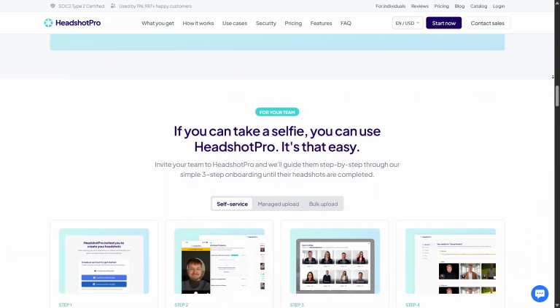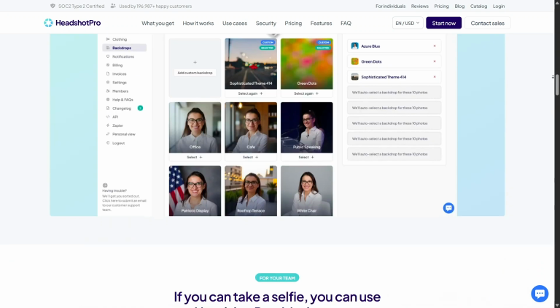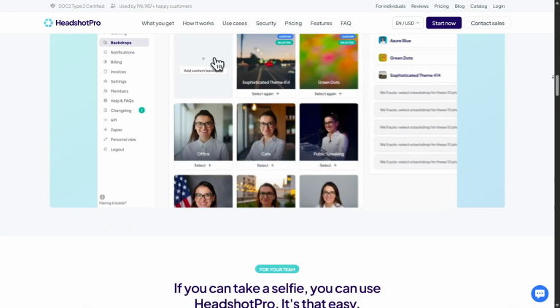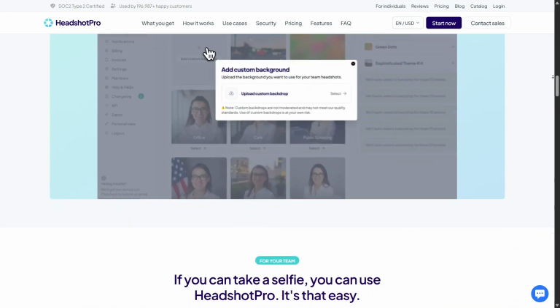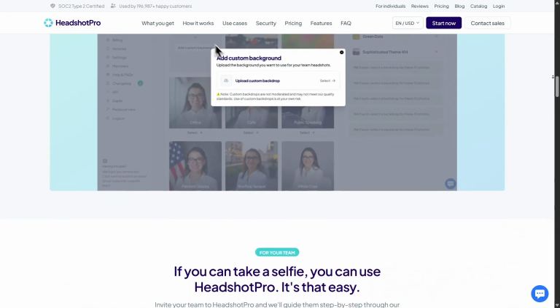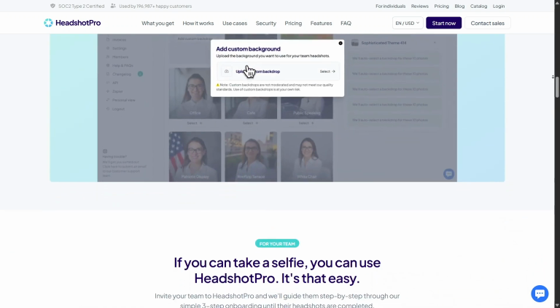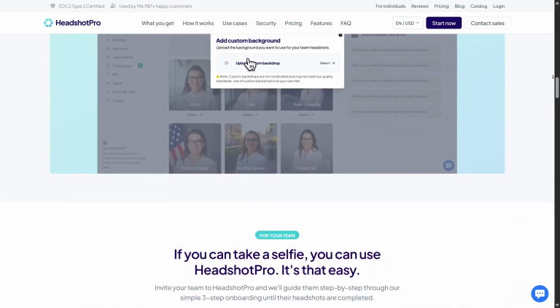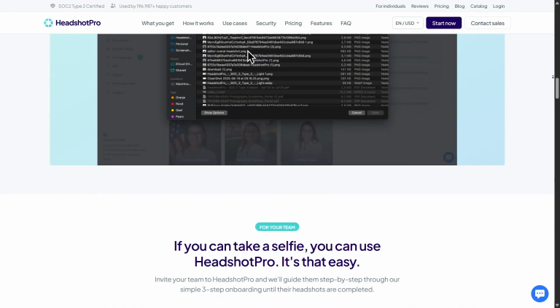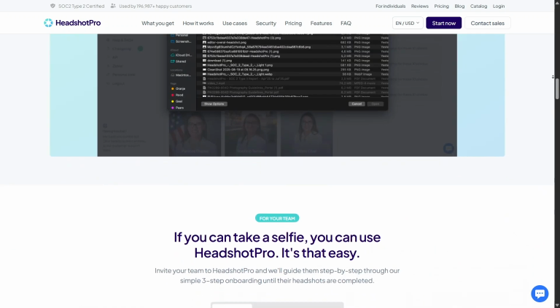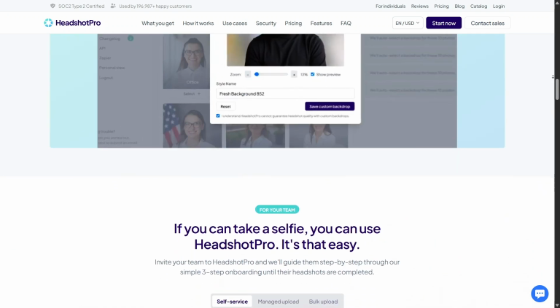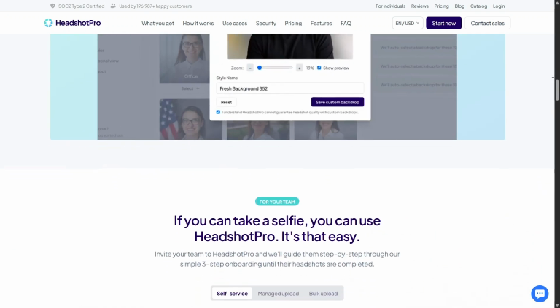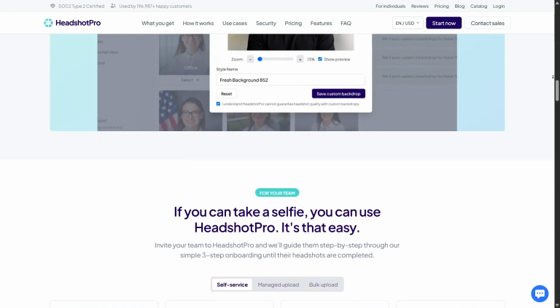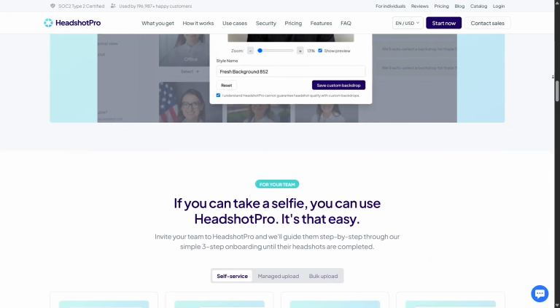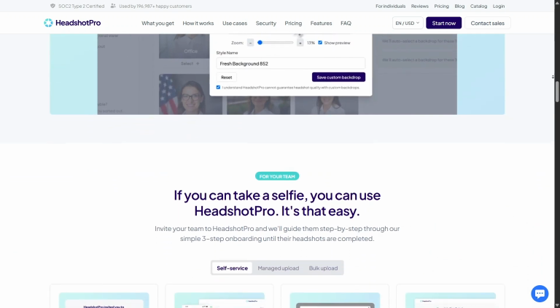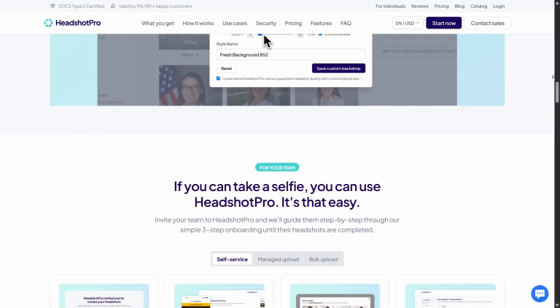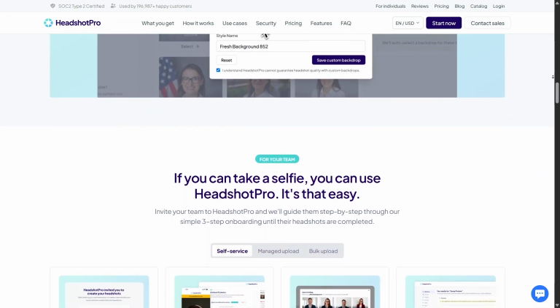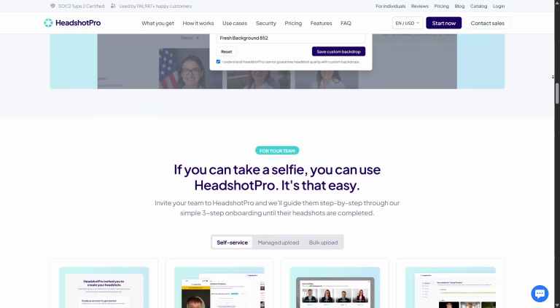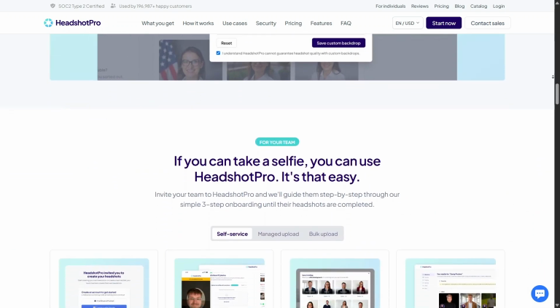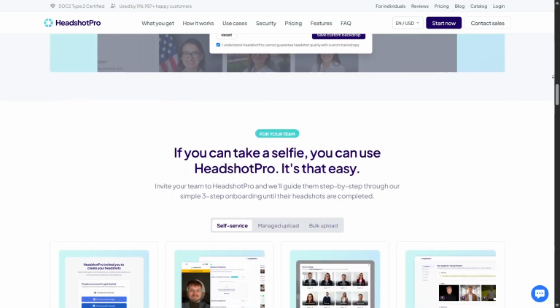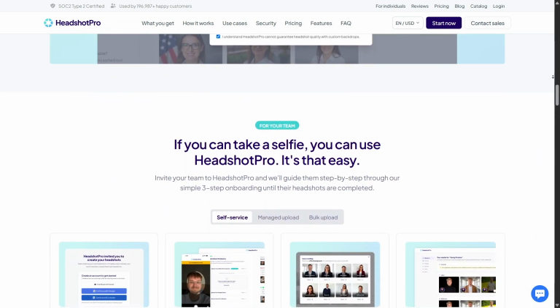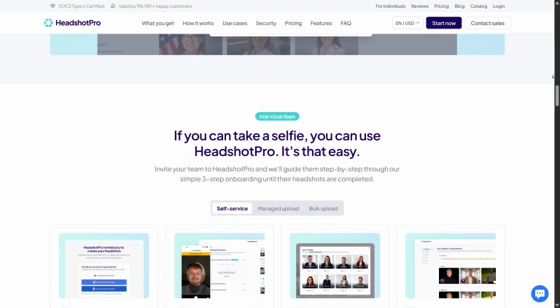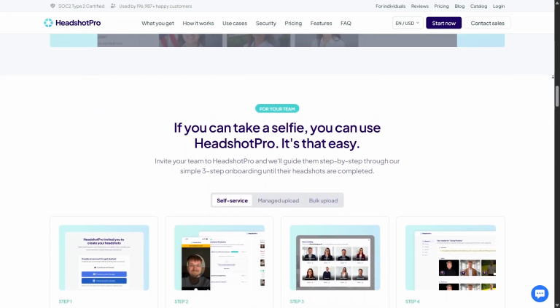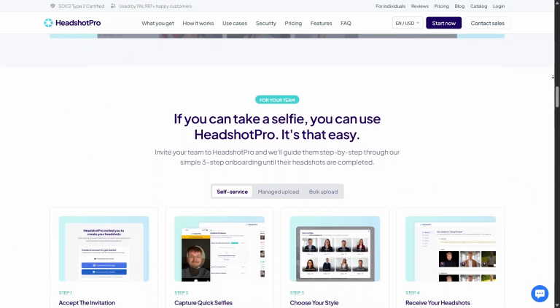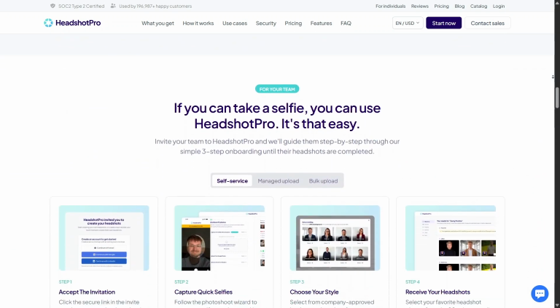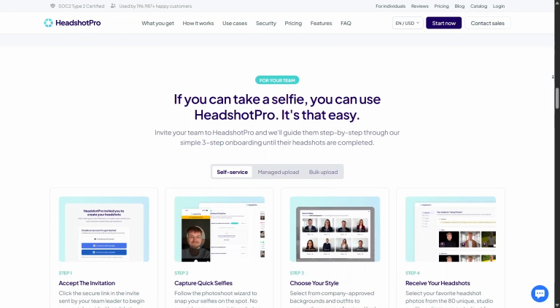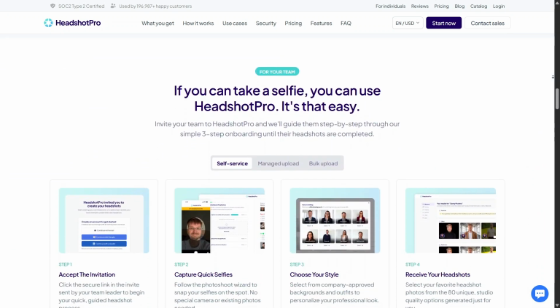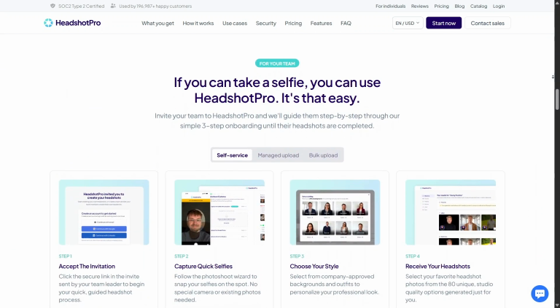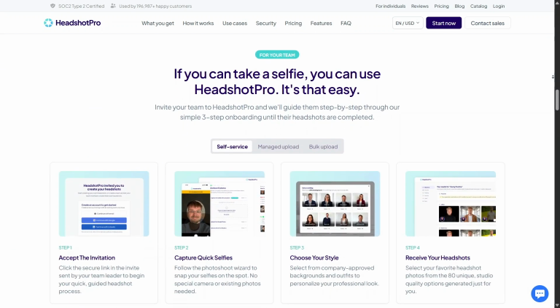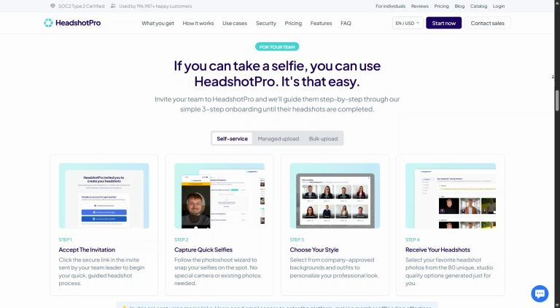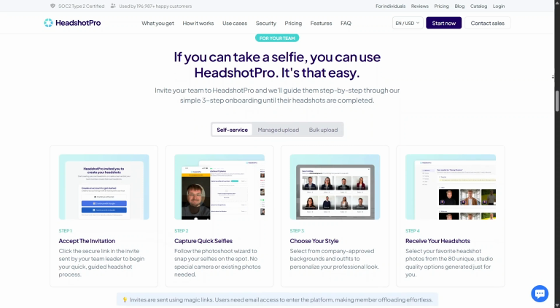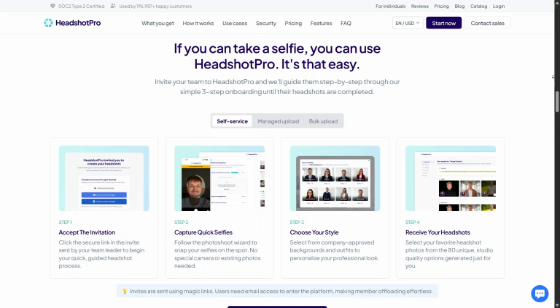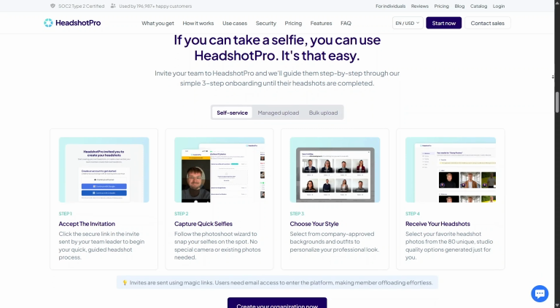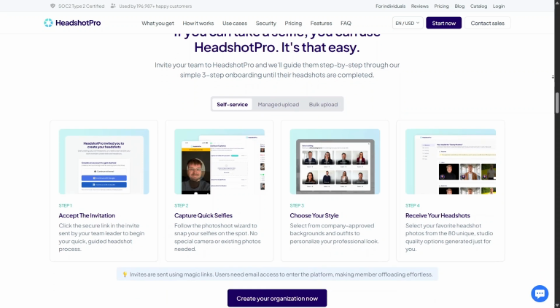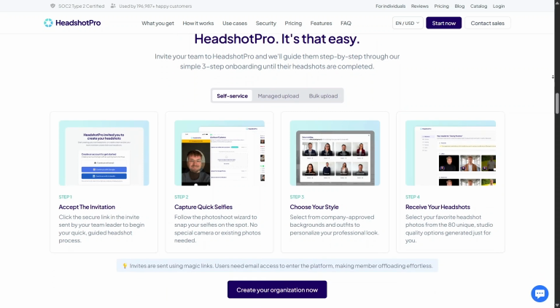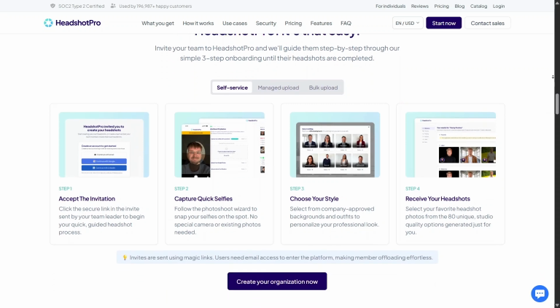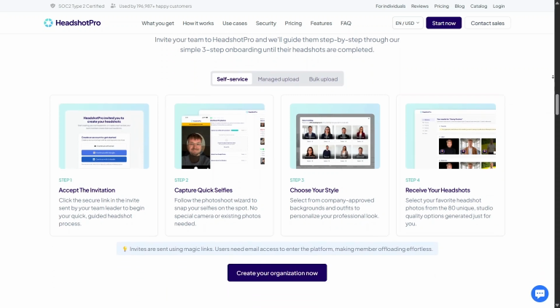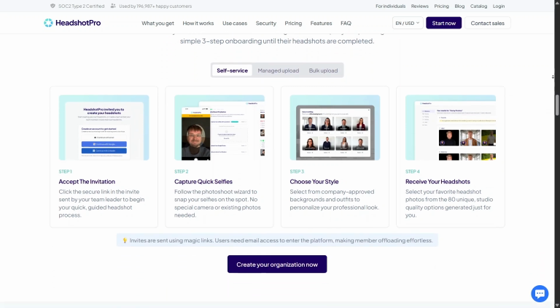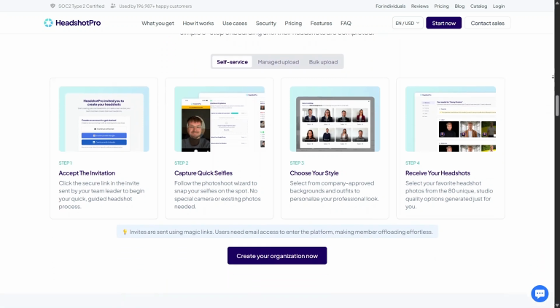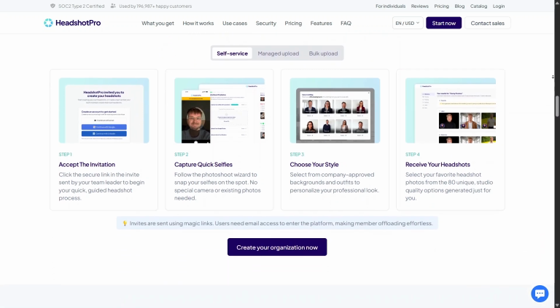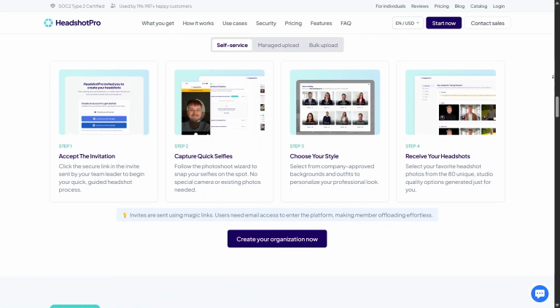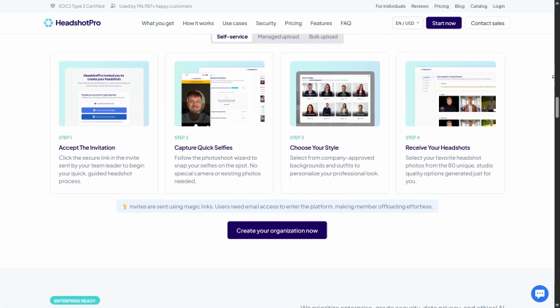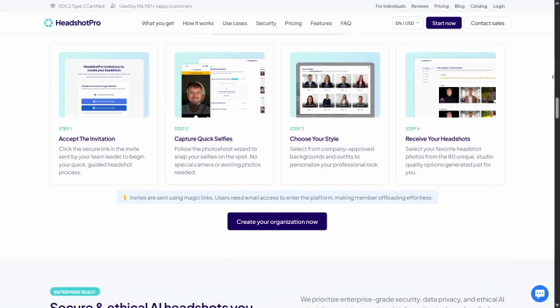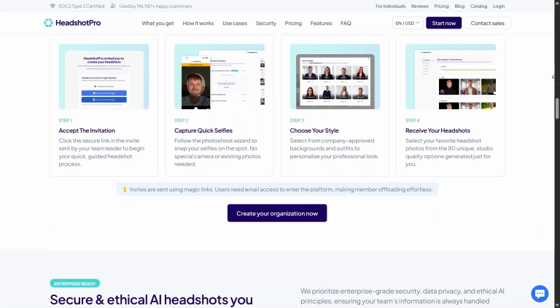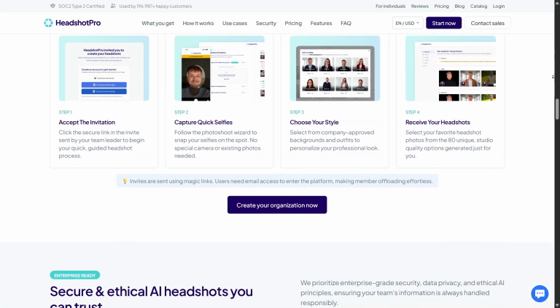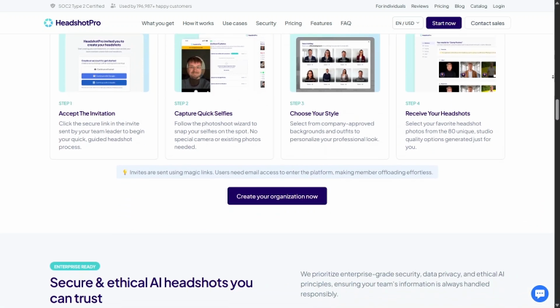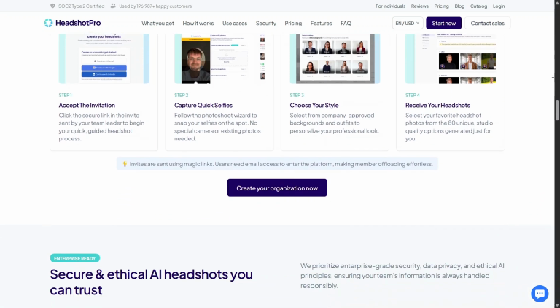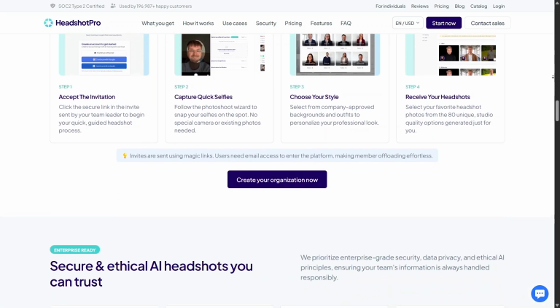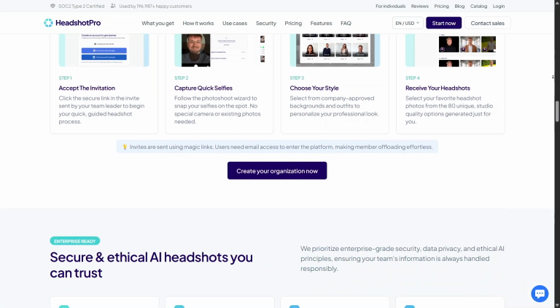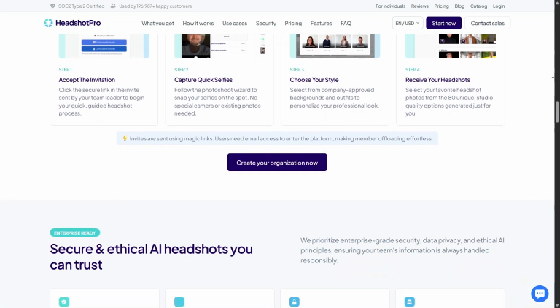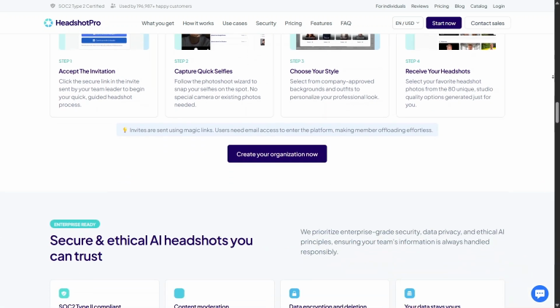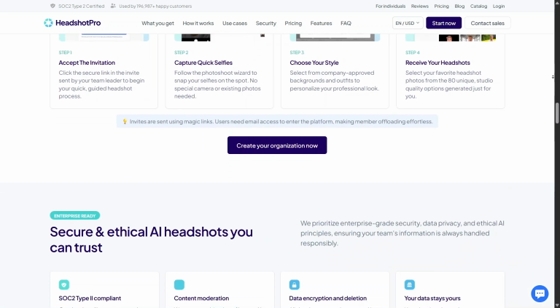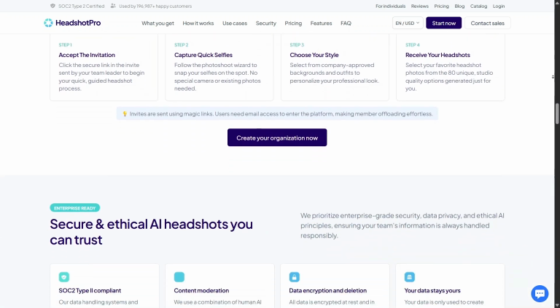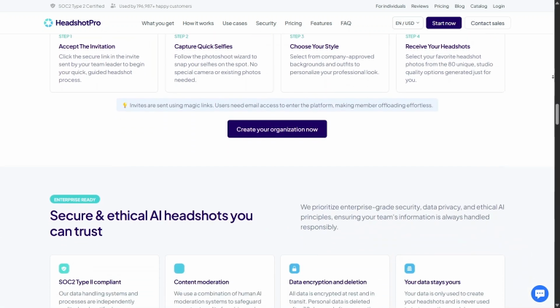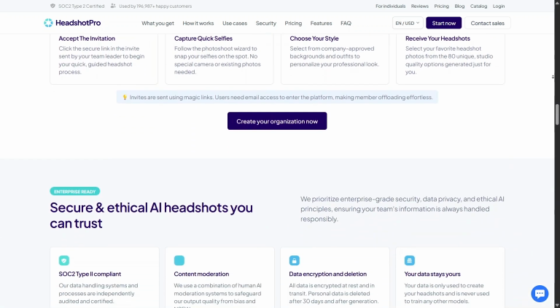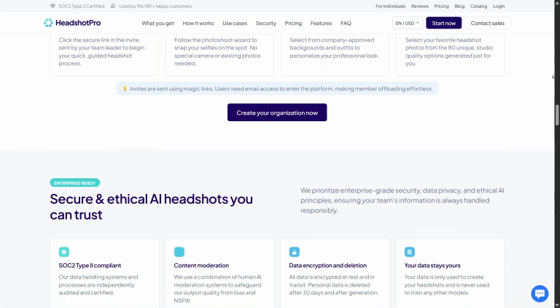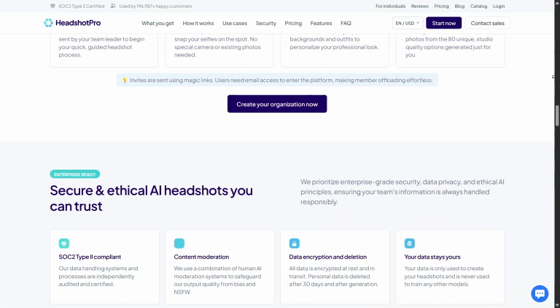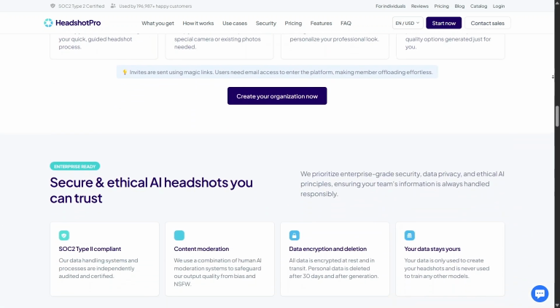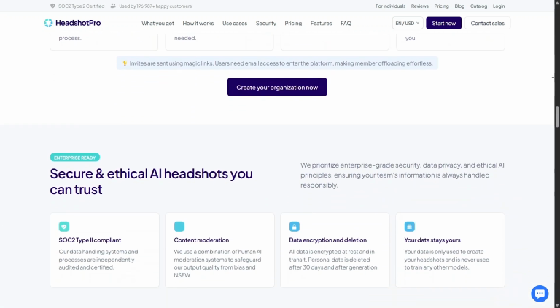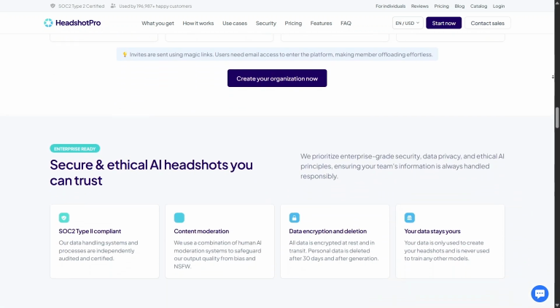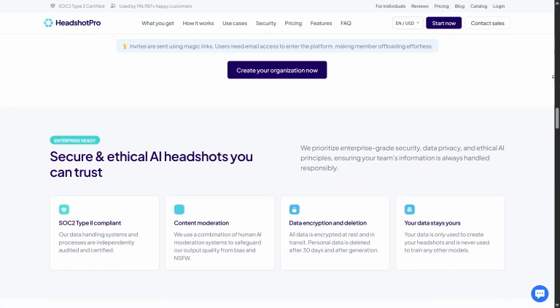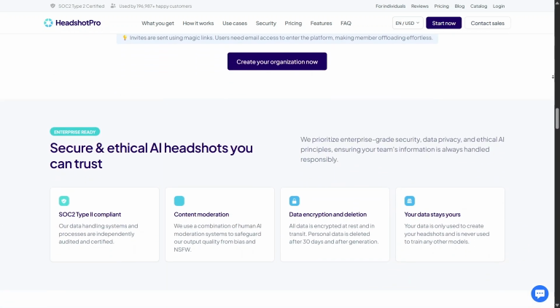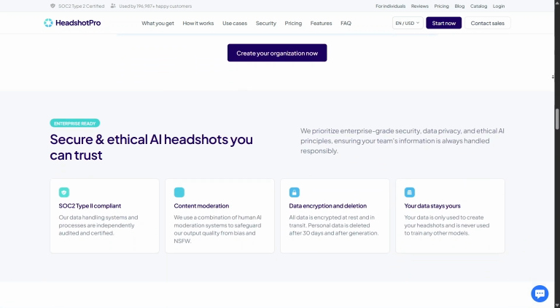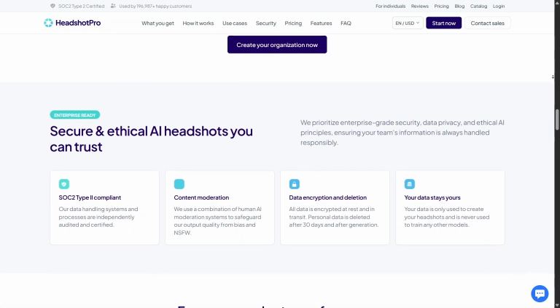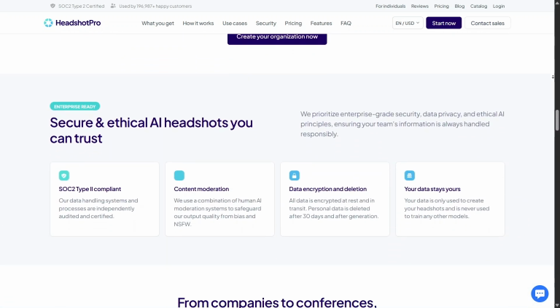If you're curious about how AI can support your career image, stay with me, and don't forget to check it out after this video.